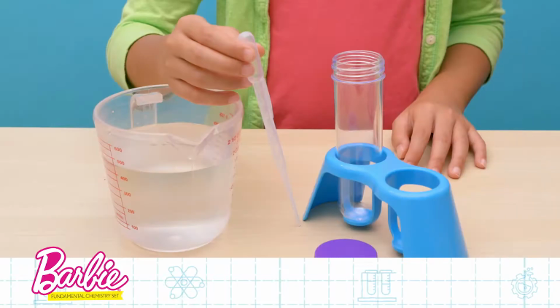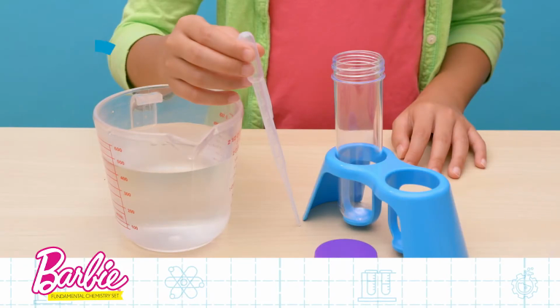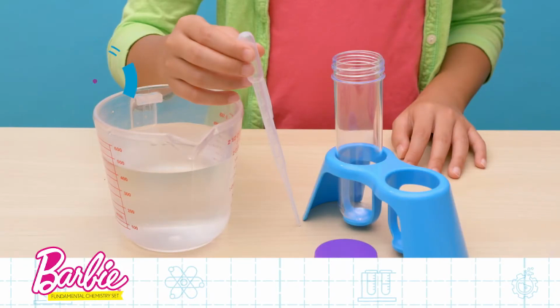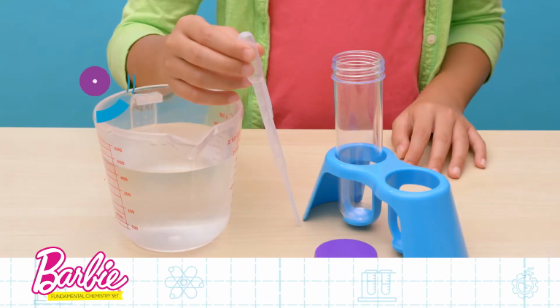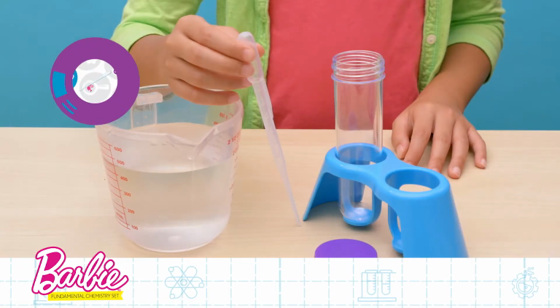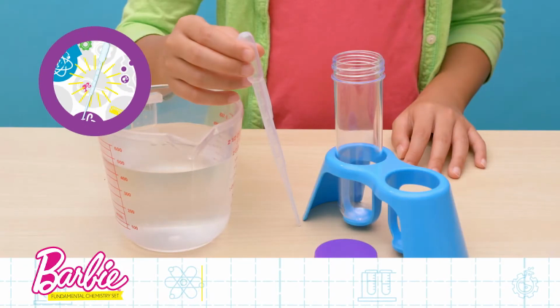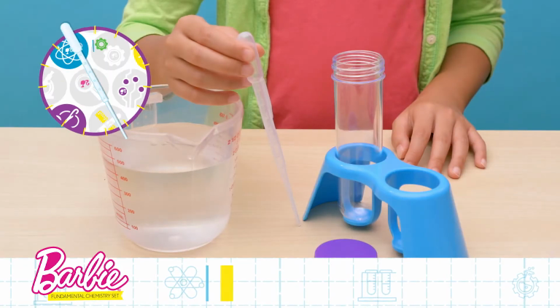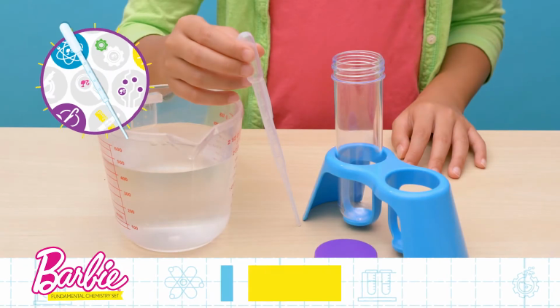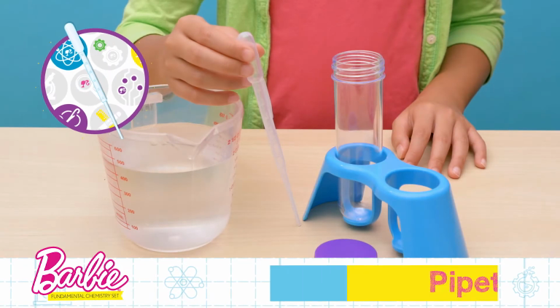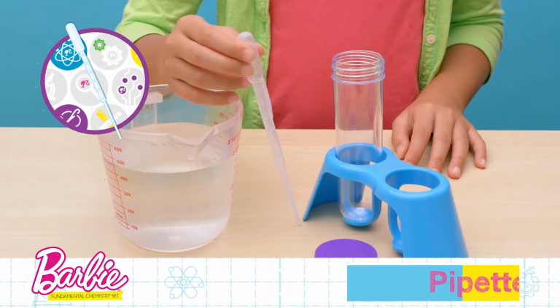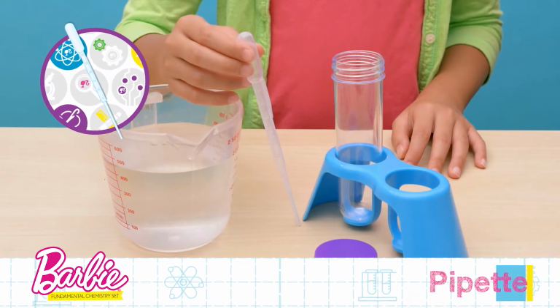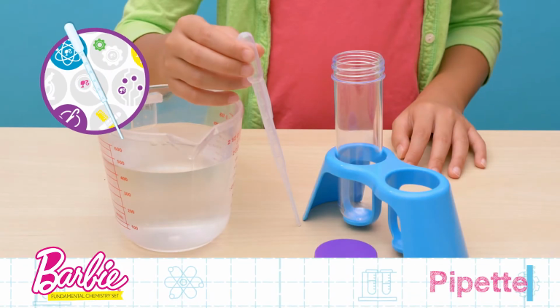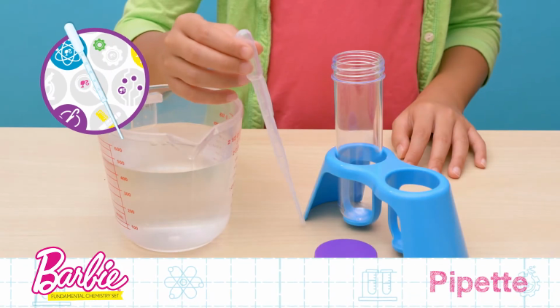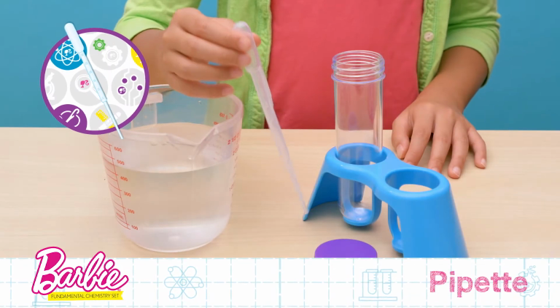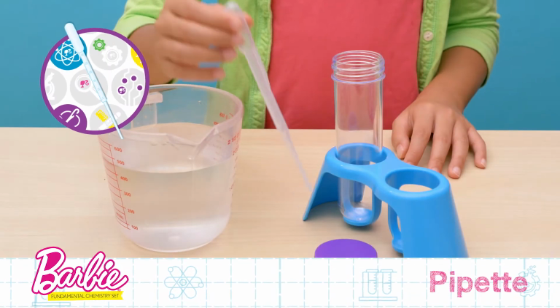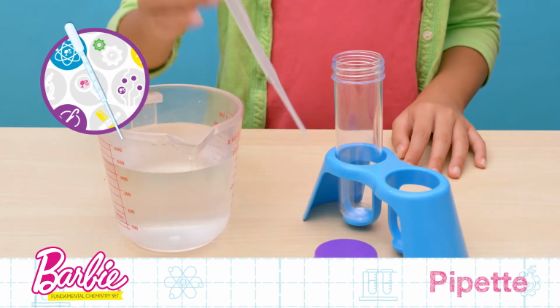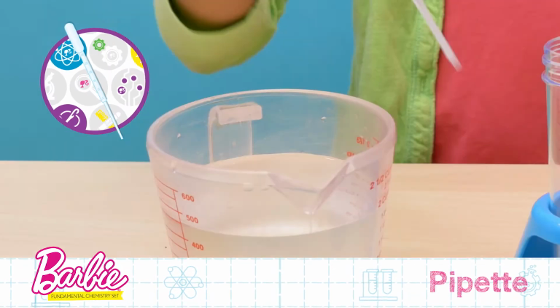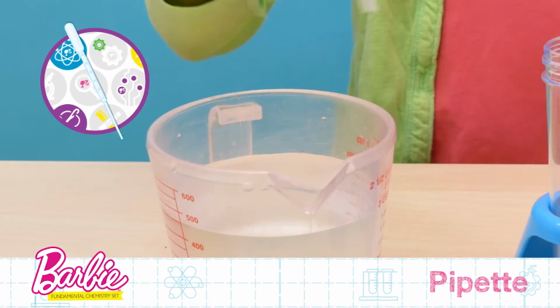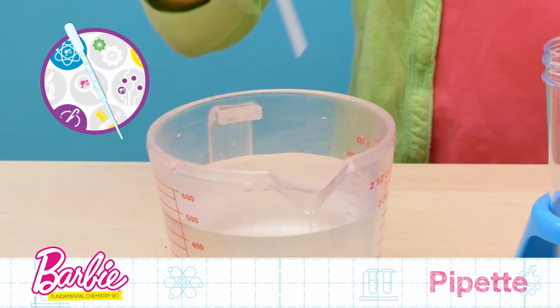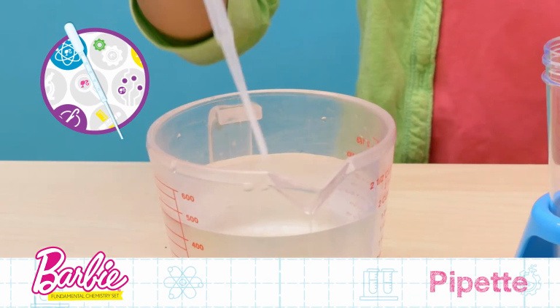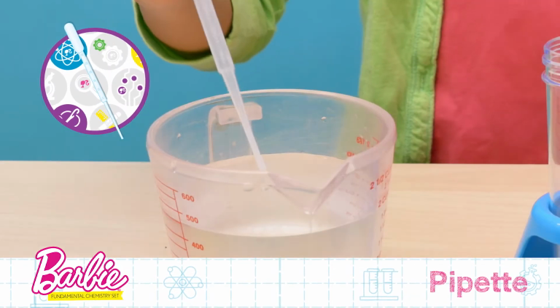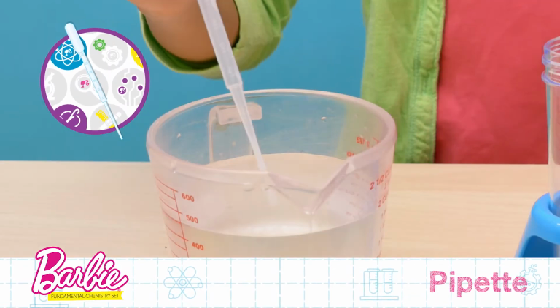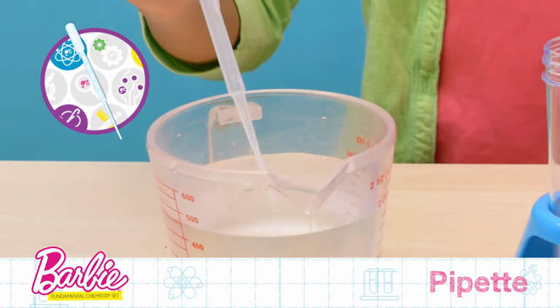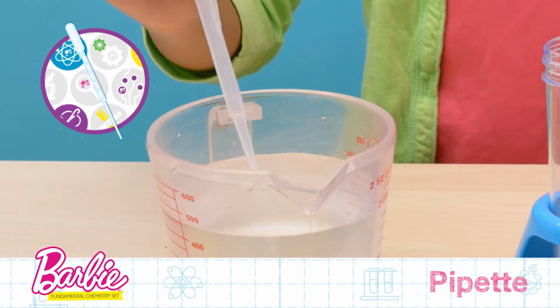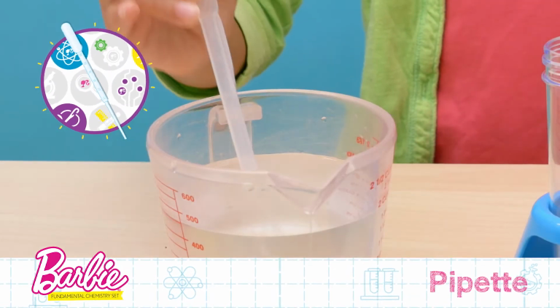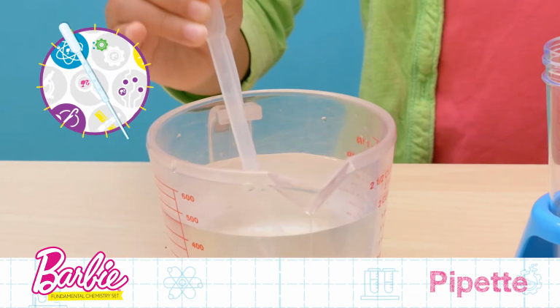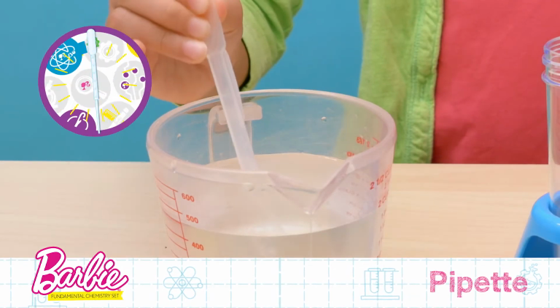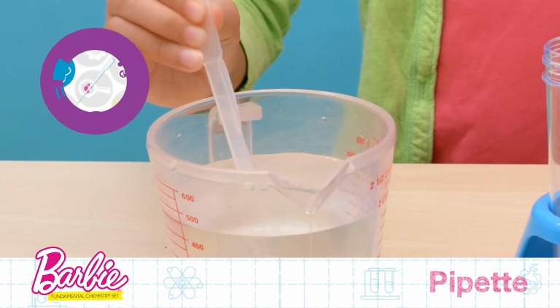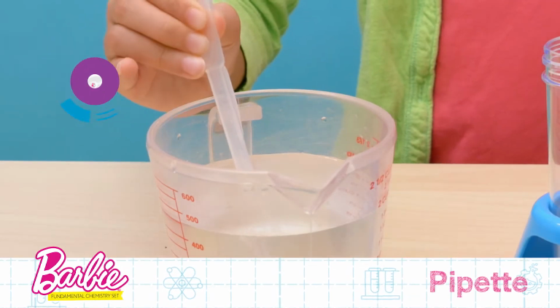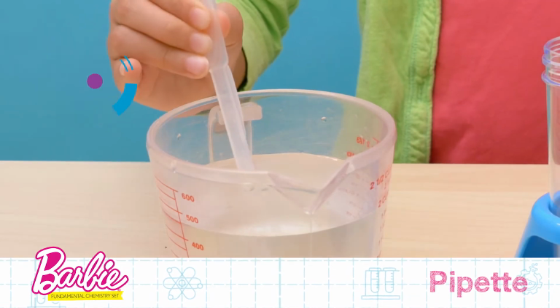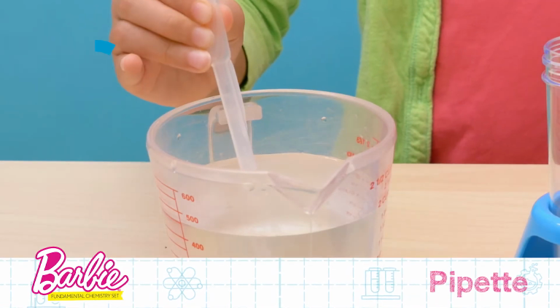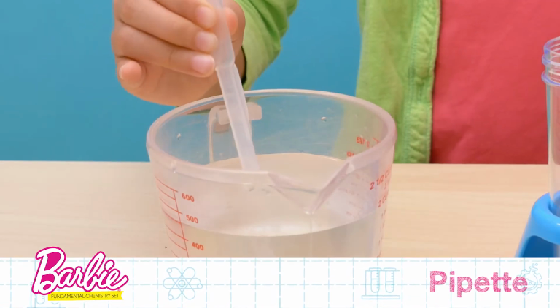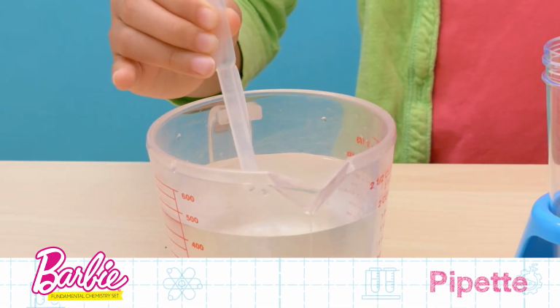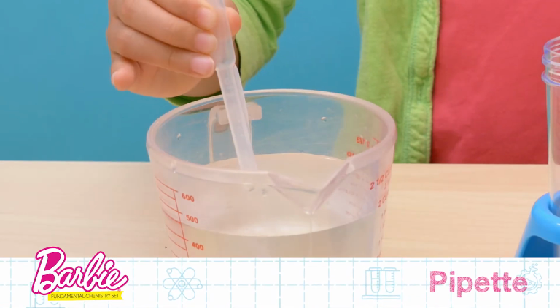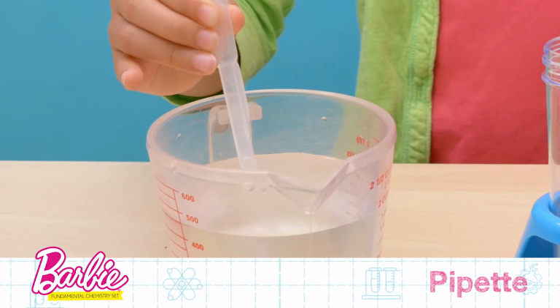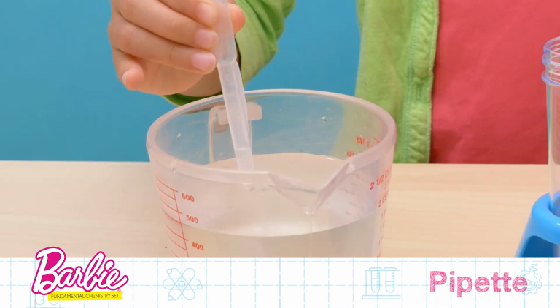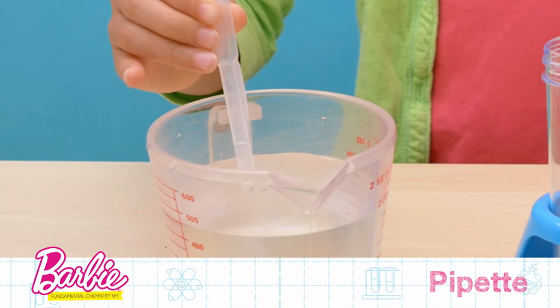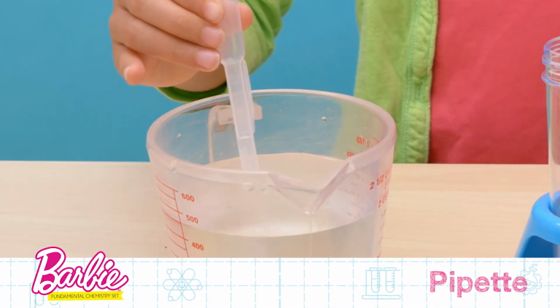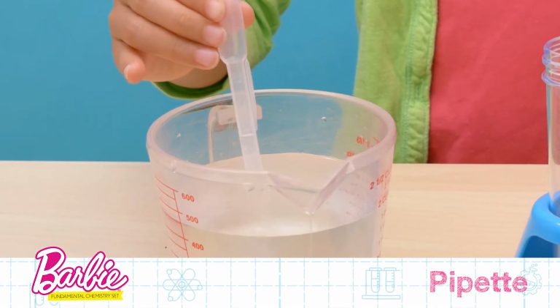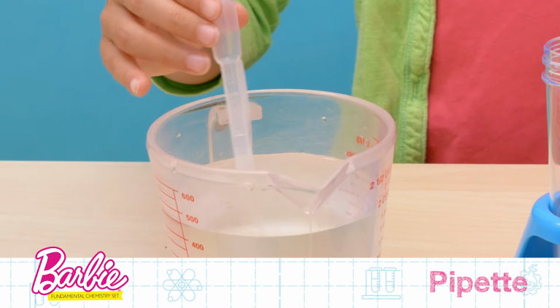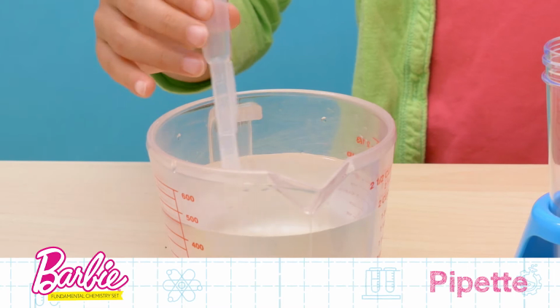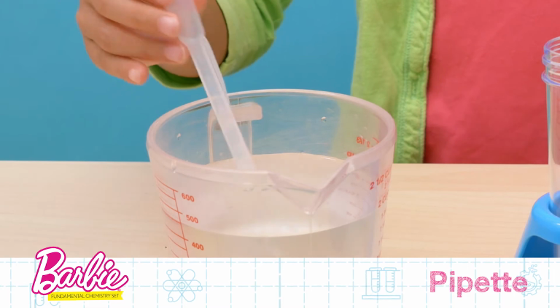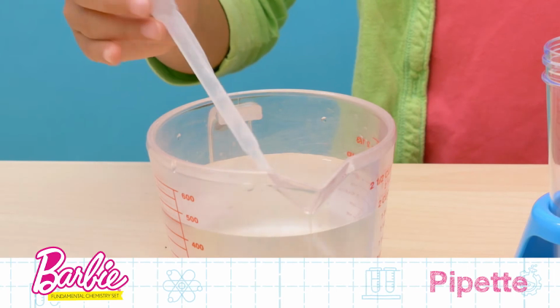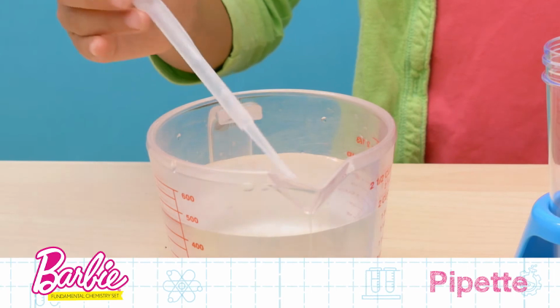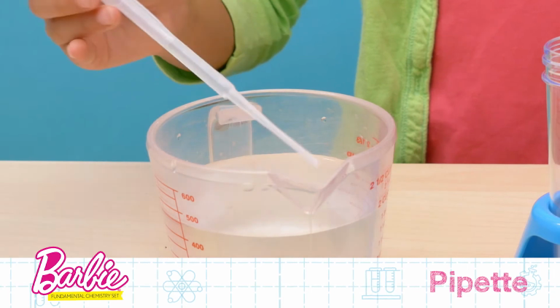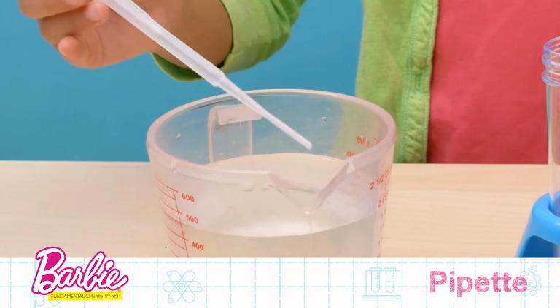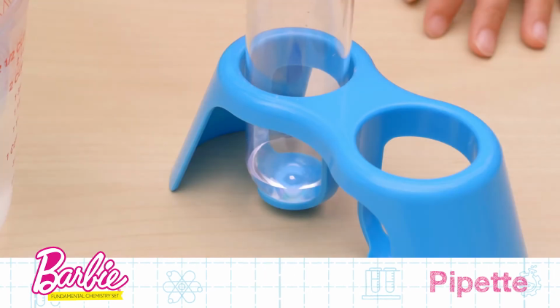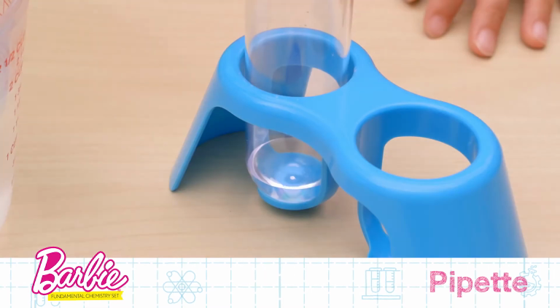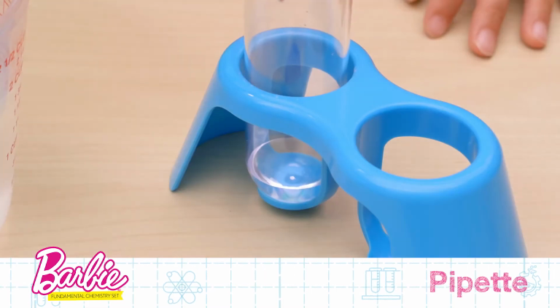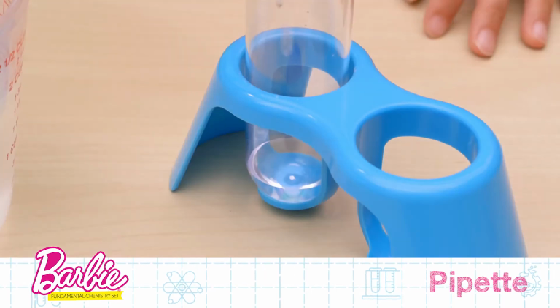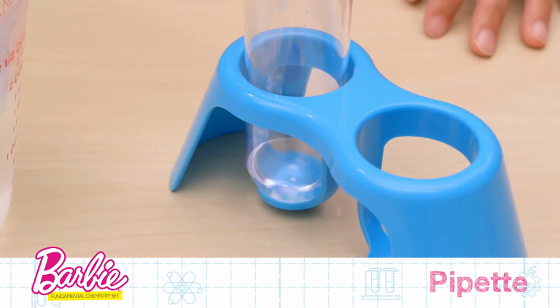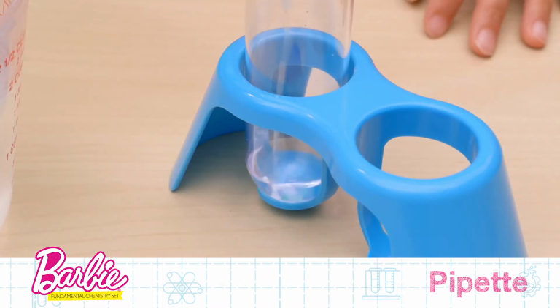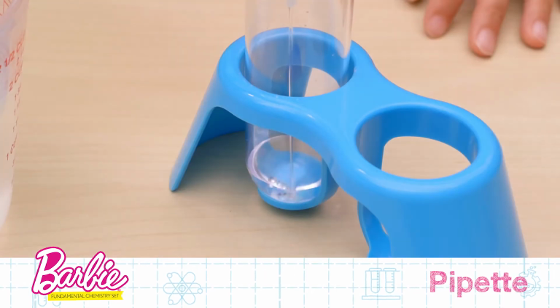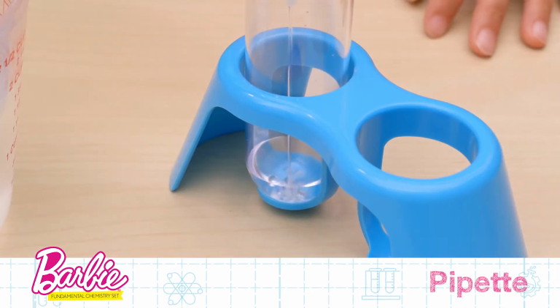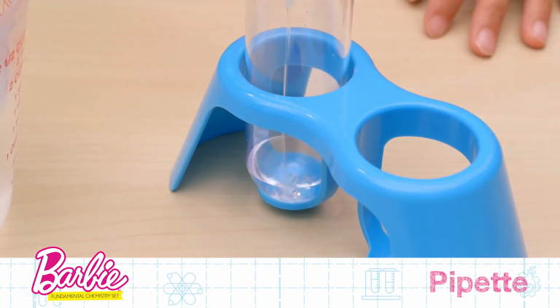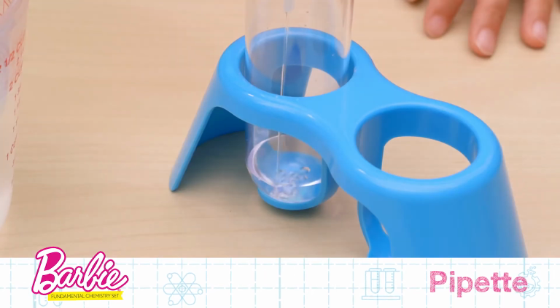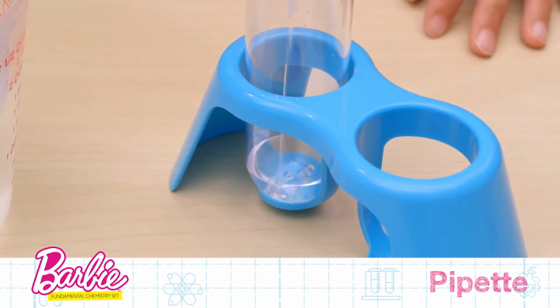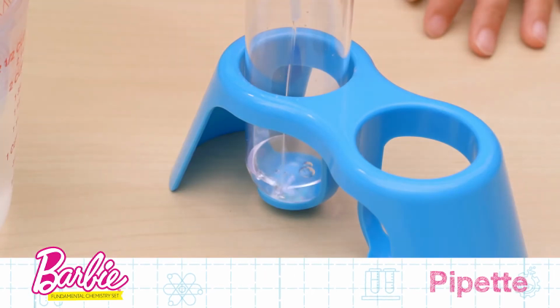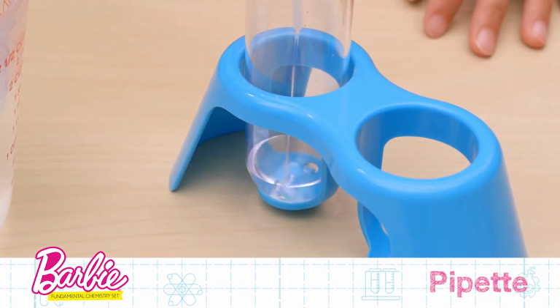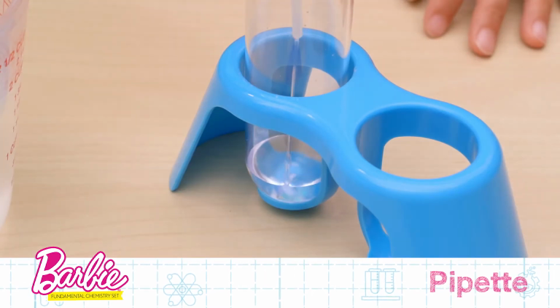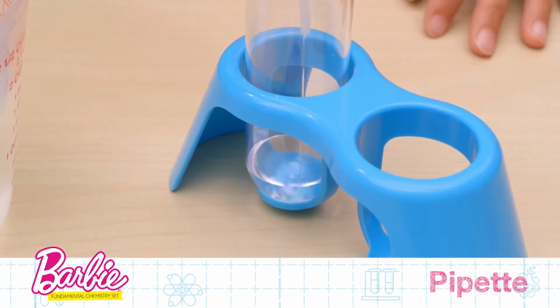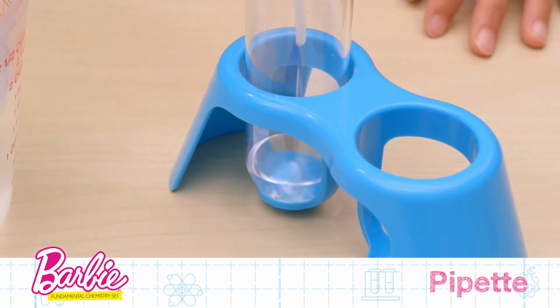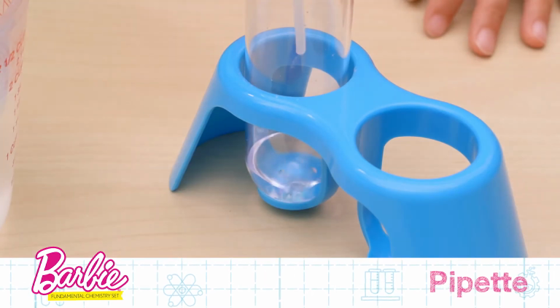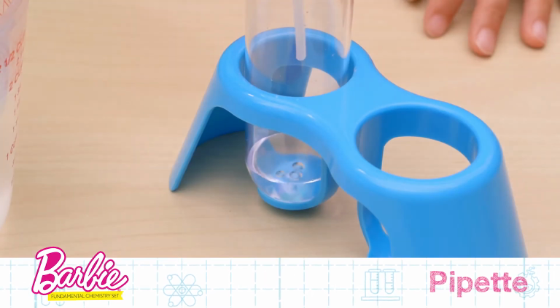Next is the pipette. Pipettes, or droppers, are used to carefully measure liquids and drip them into other containers.